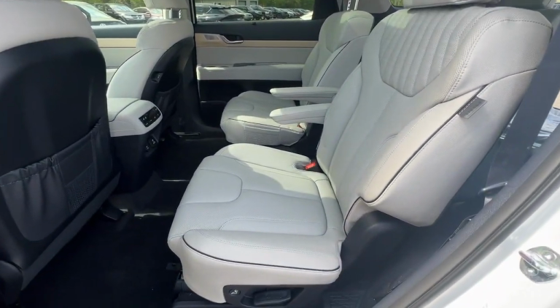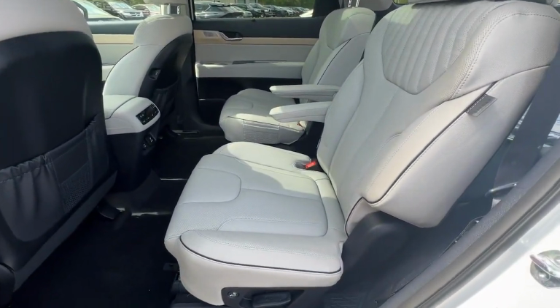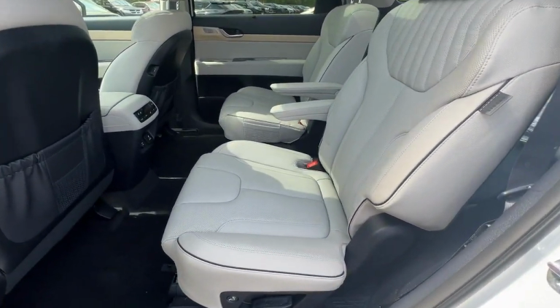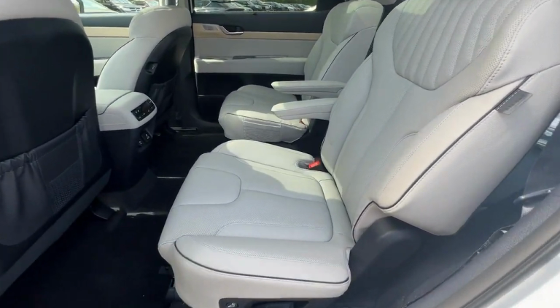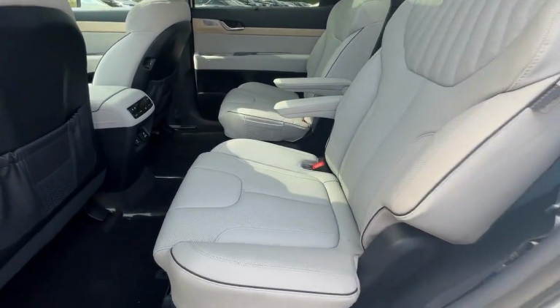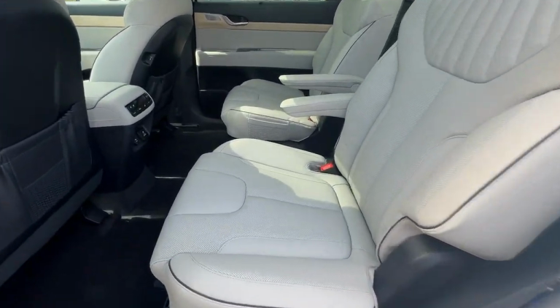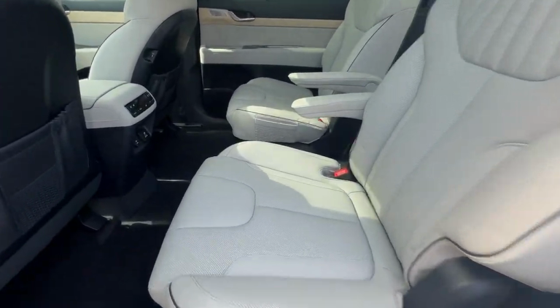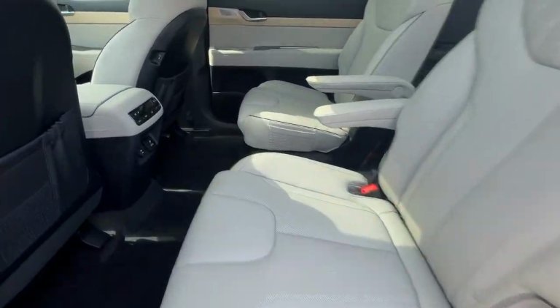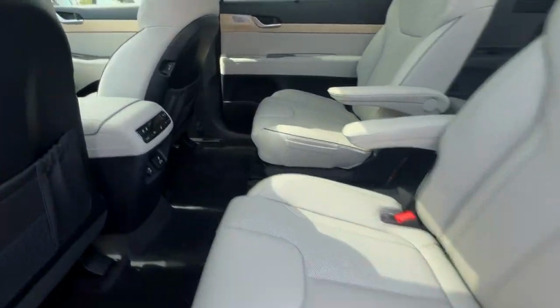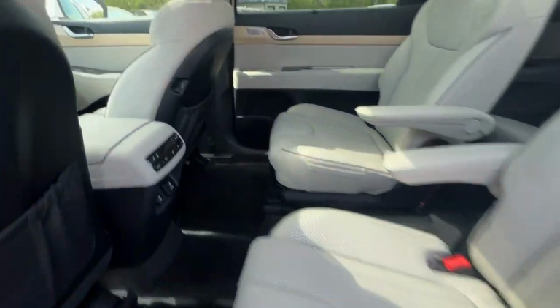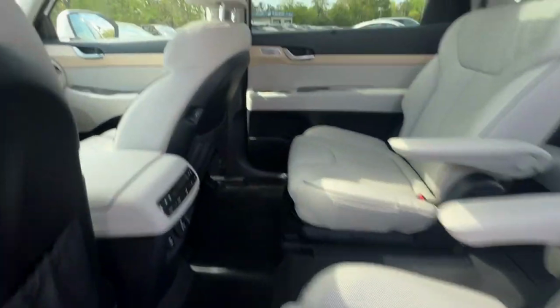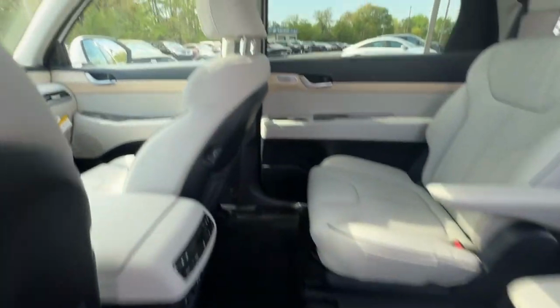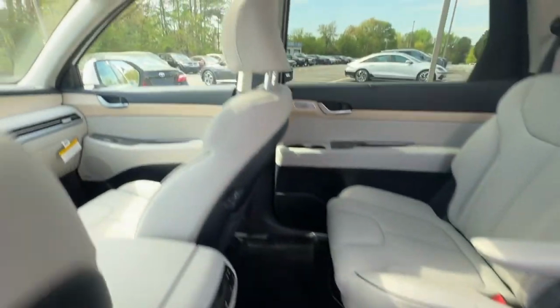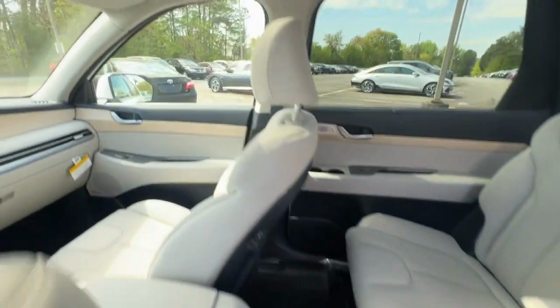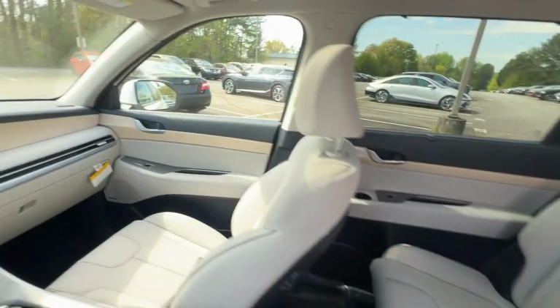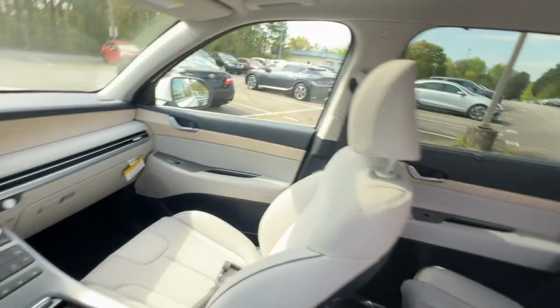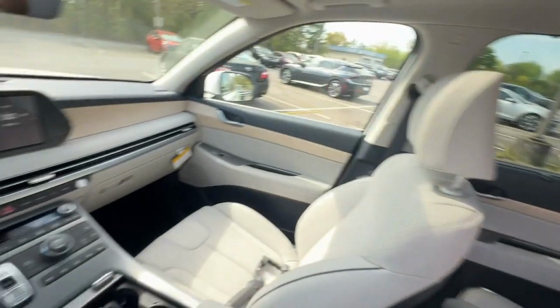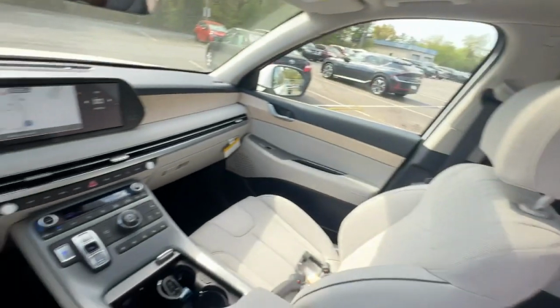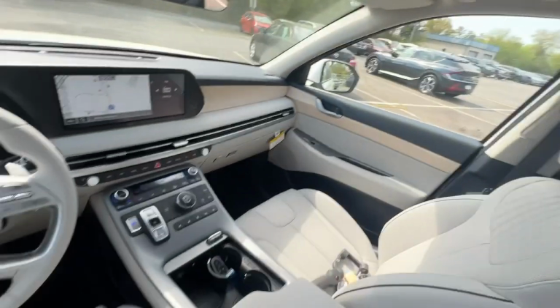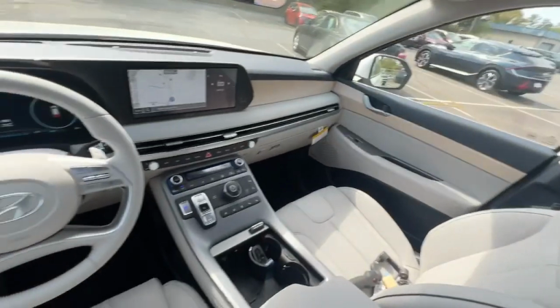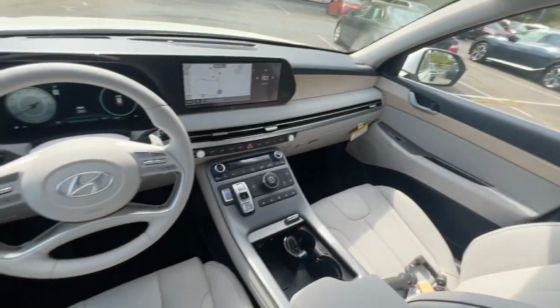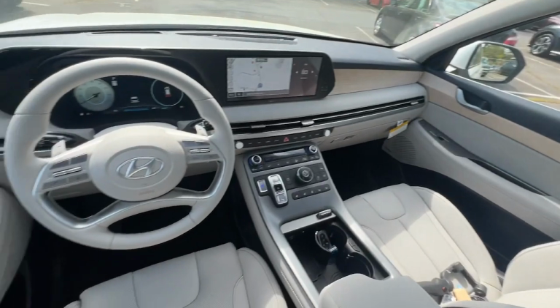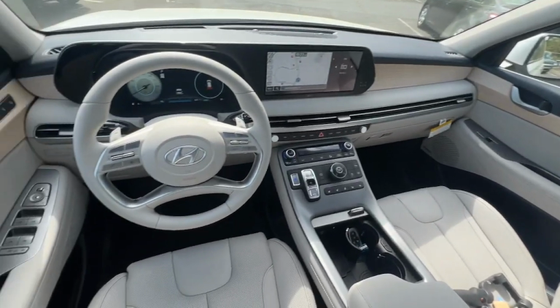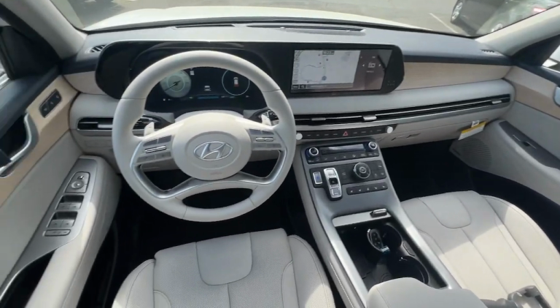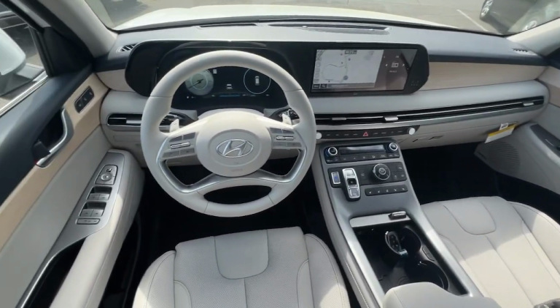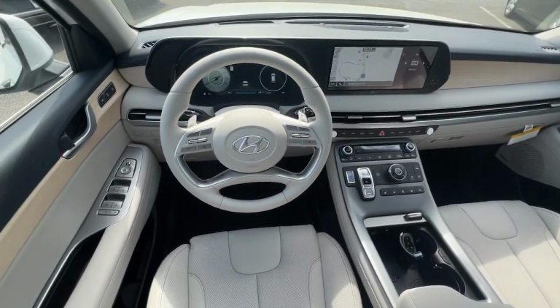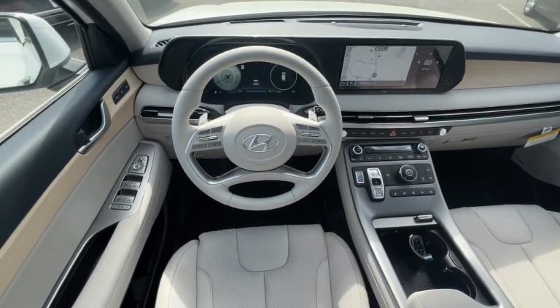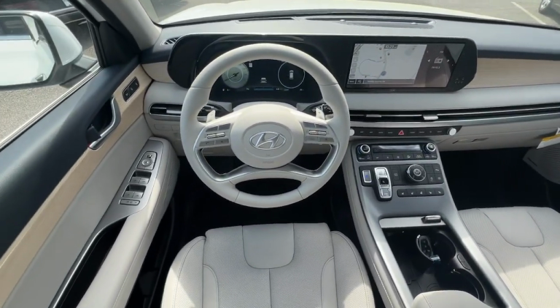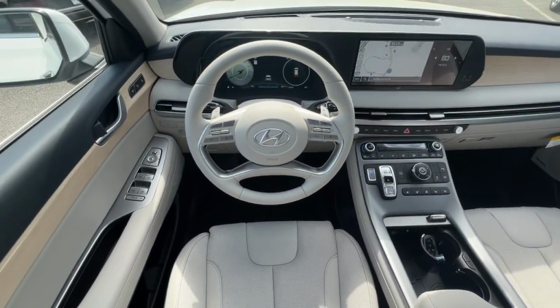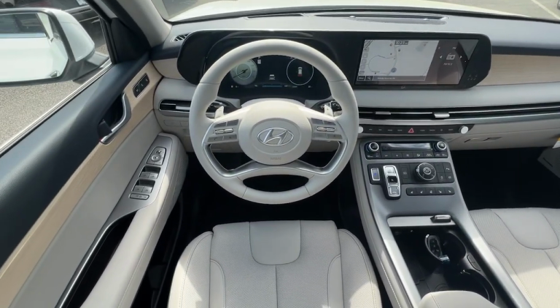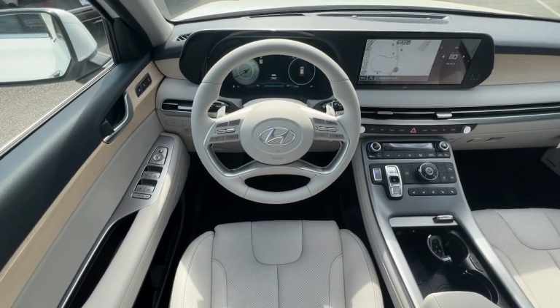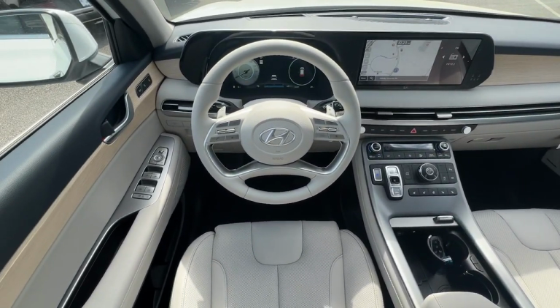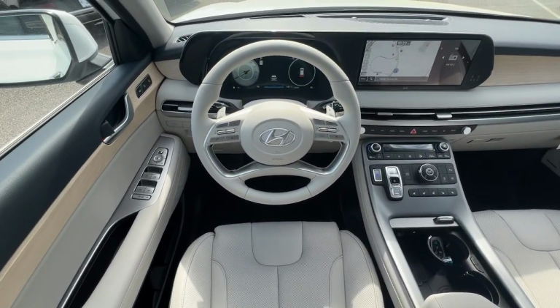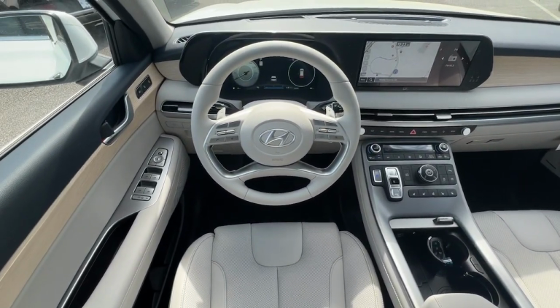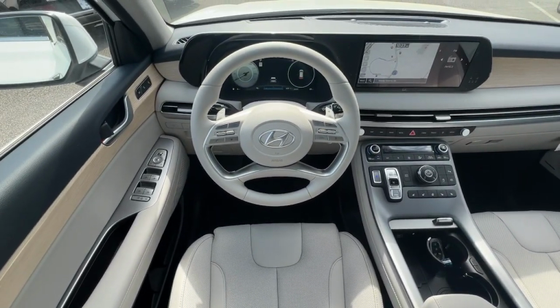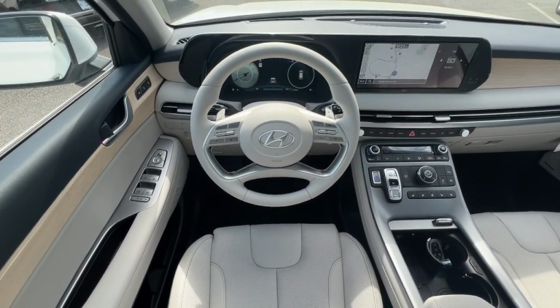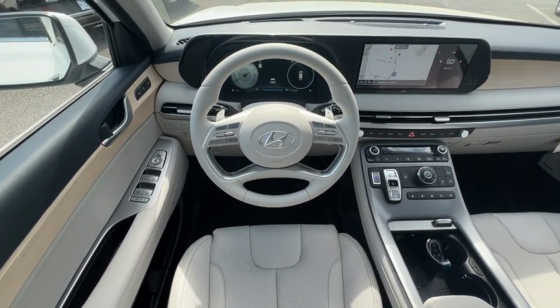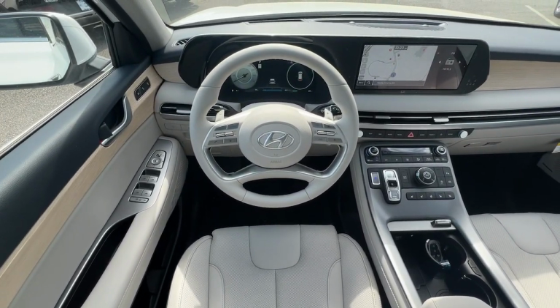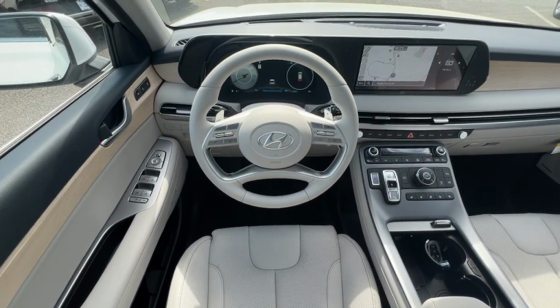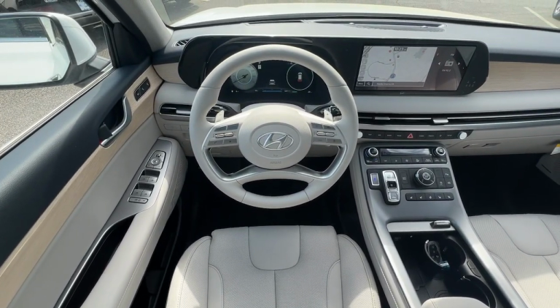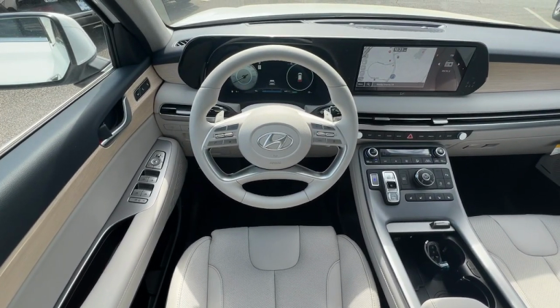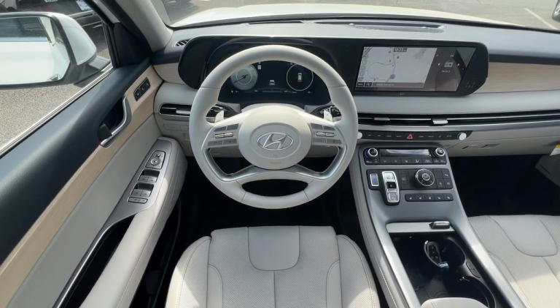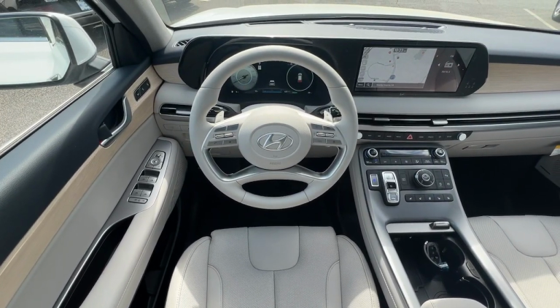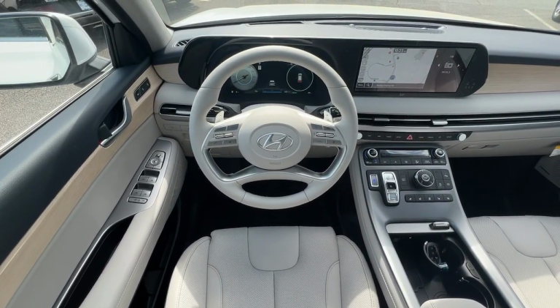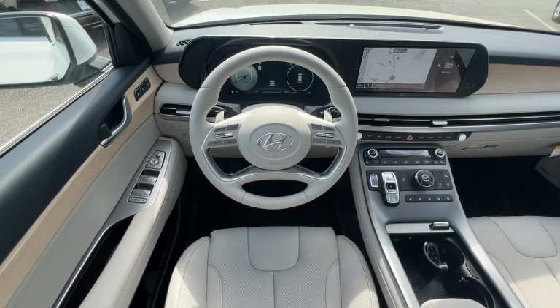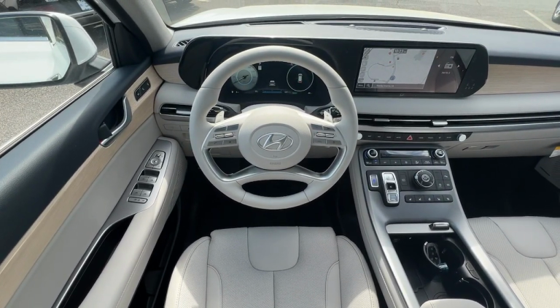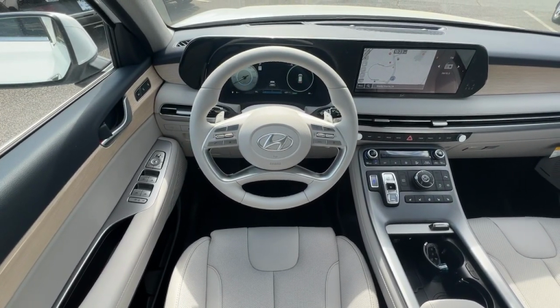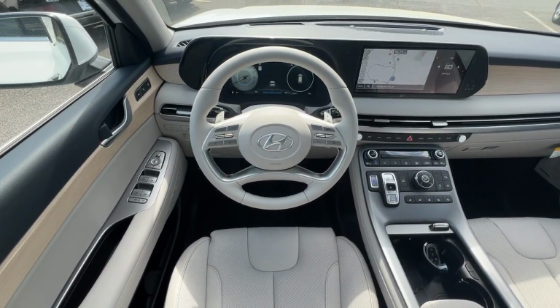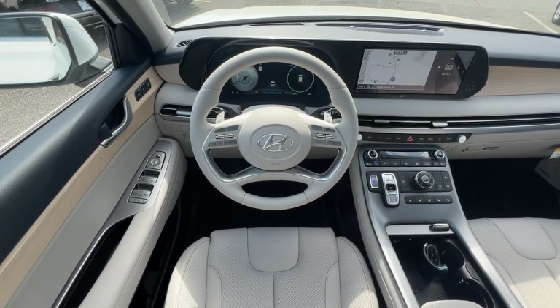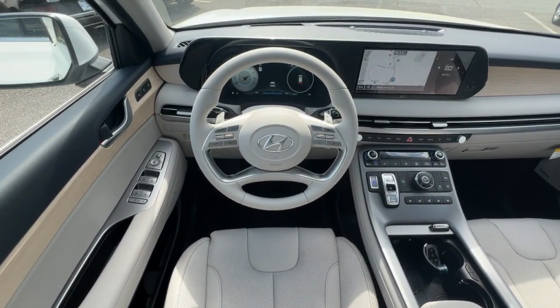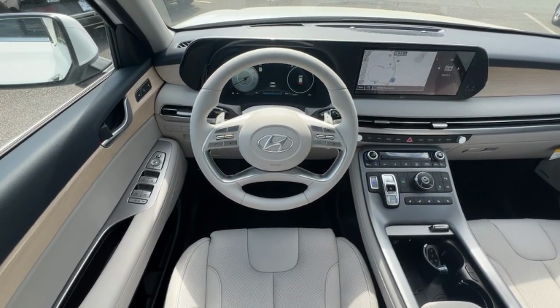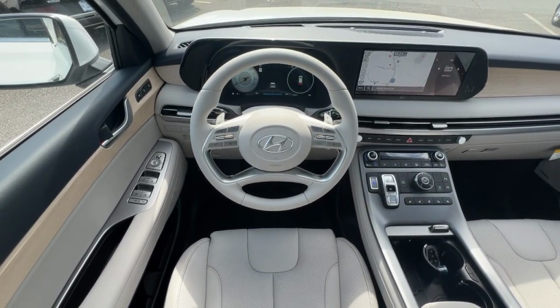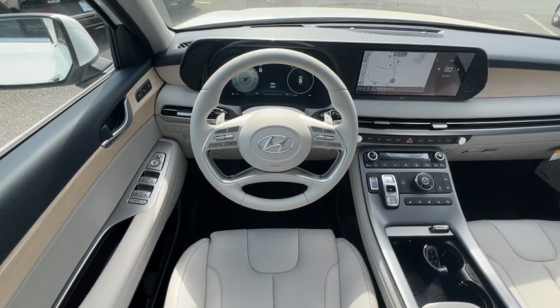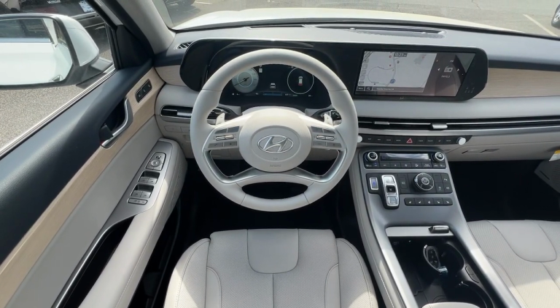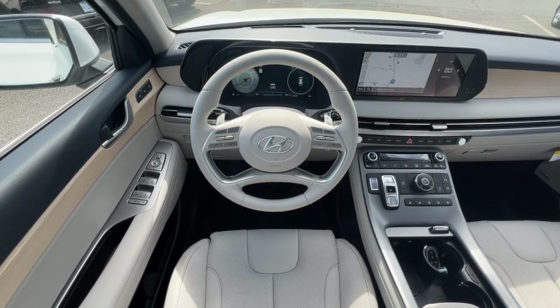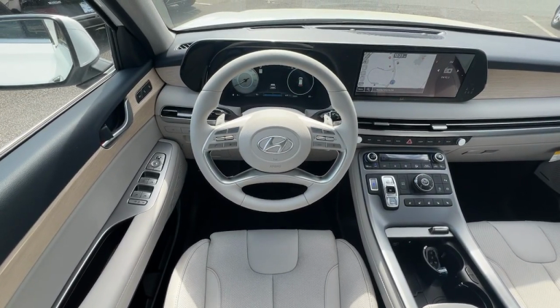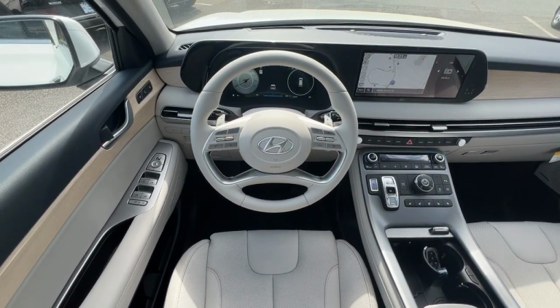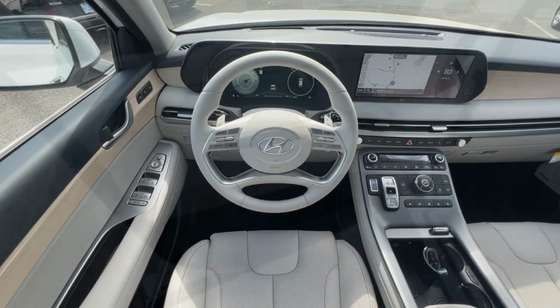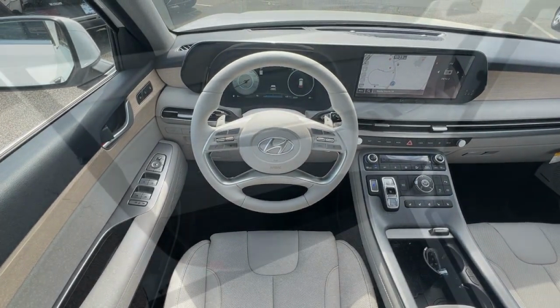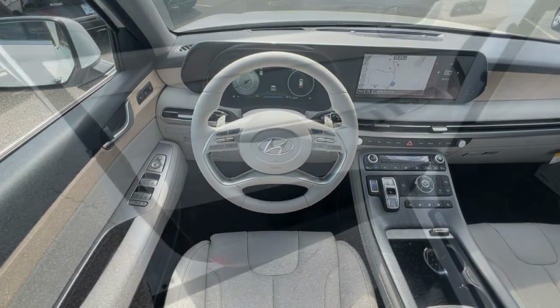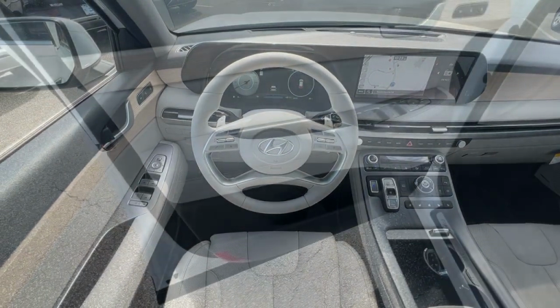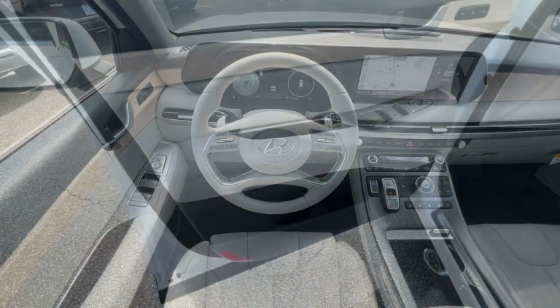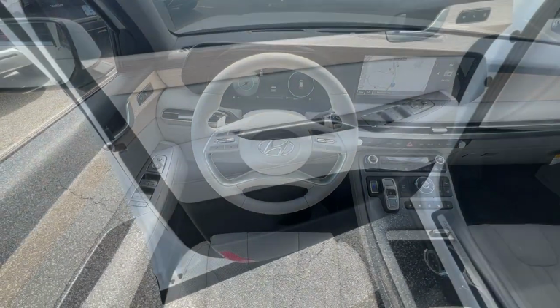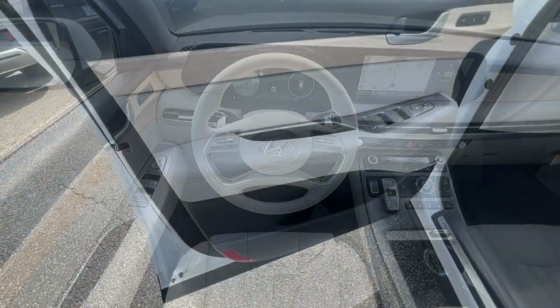Hands-free liftgate, keyless entry, sun moonroof, navigation system, and premium sound system are also included.